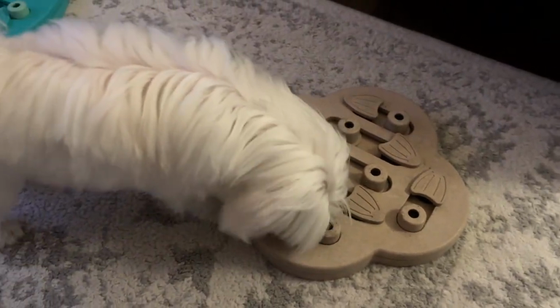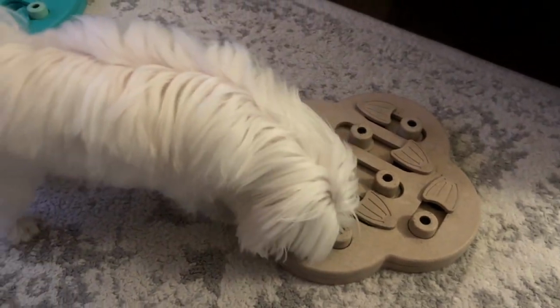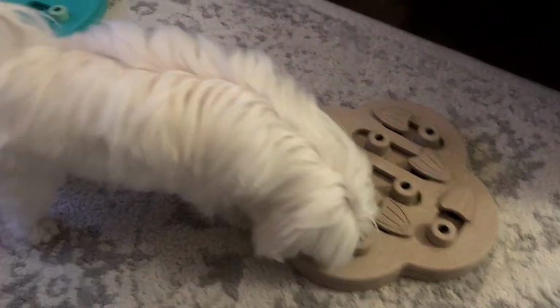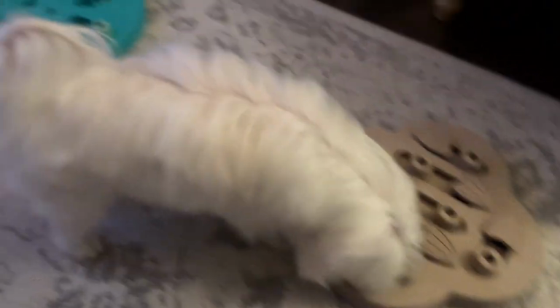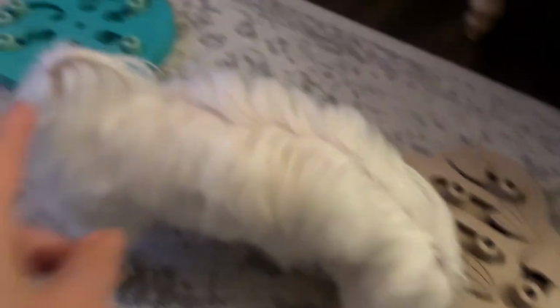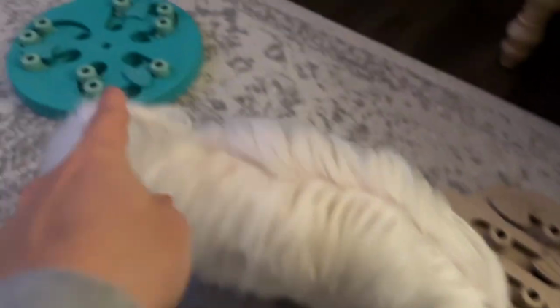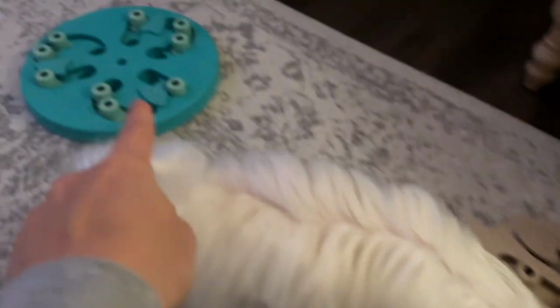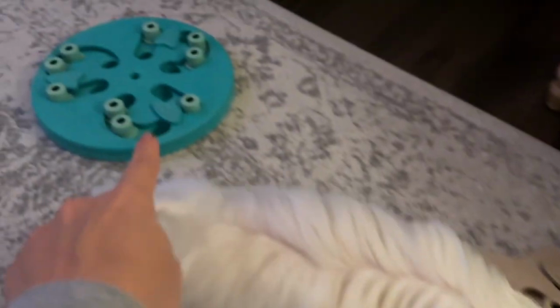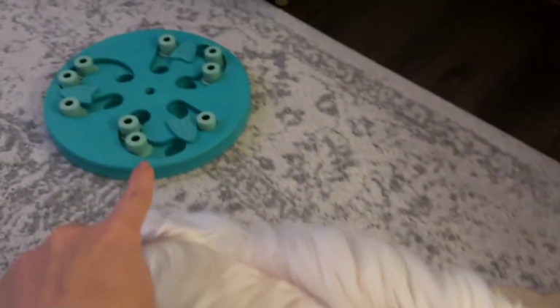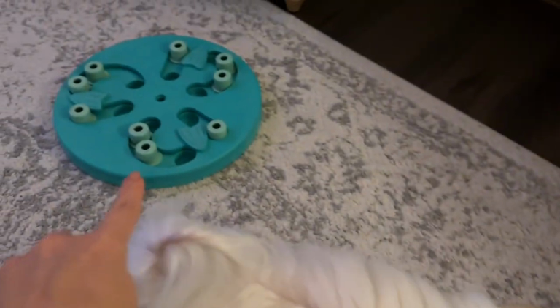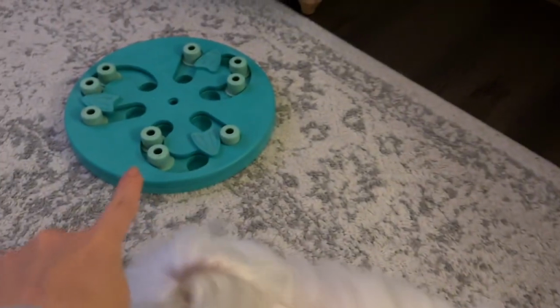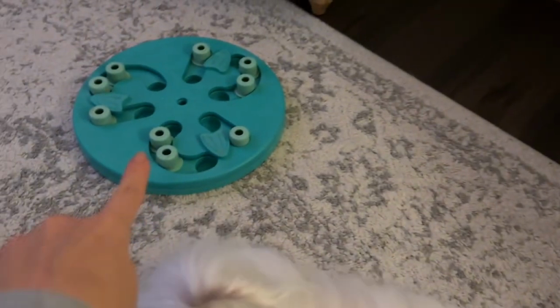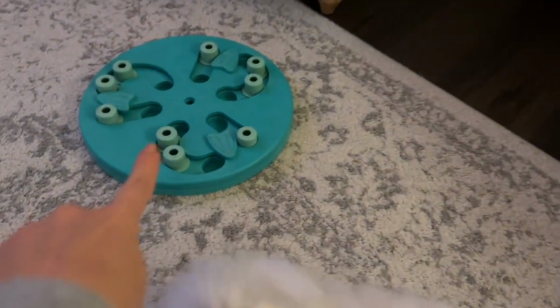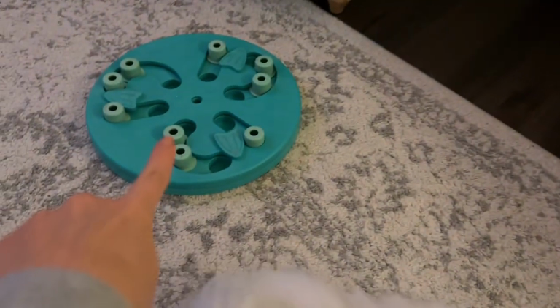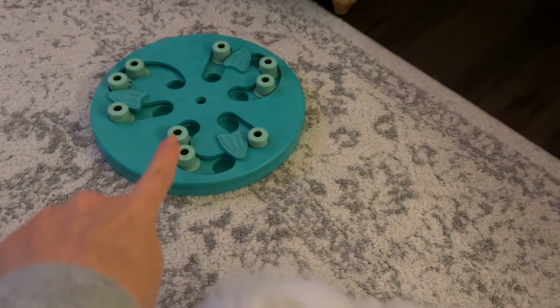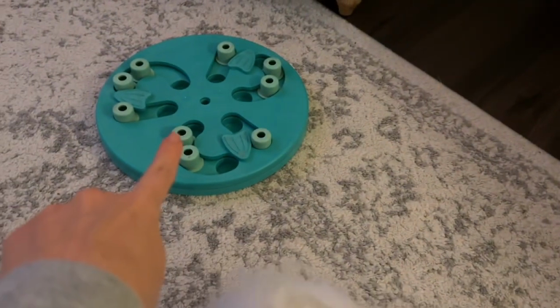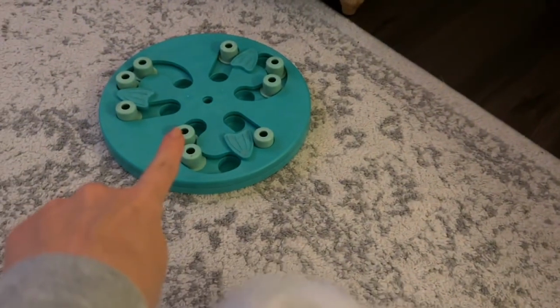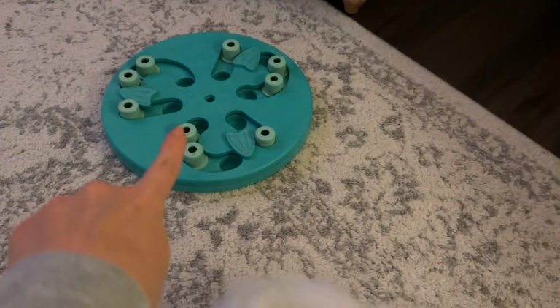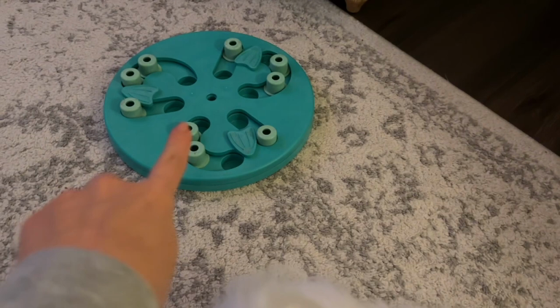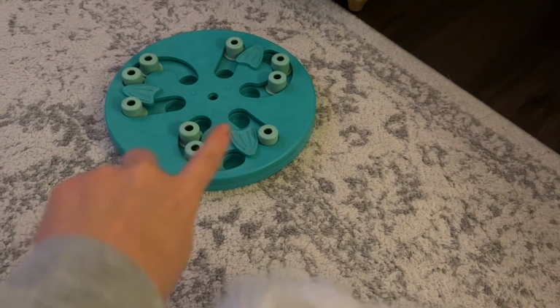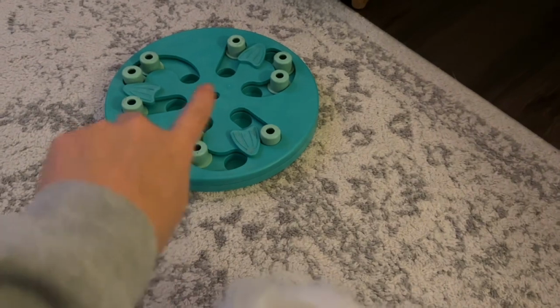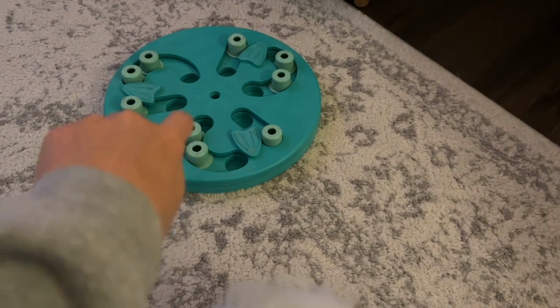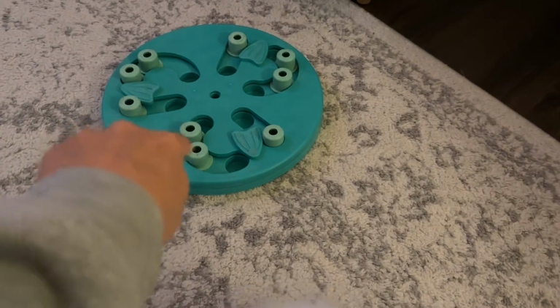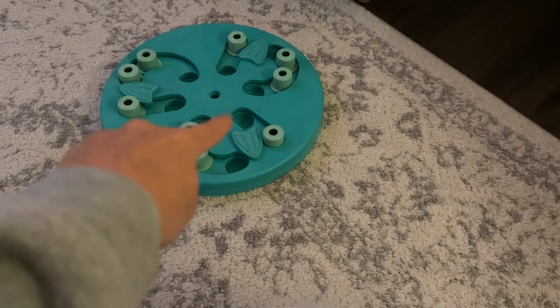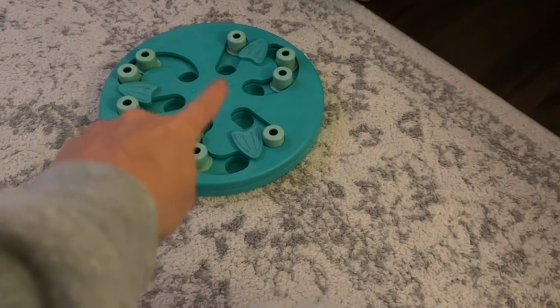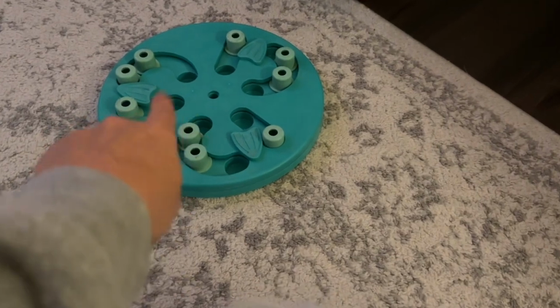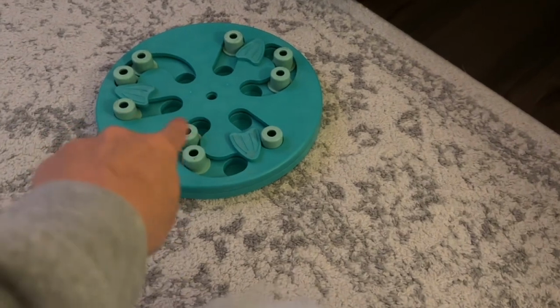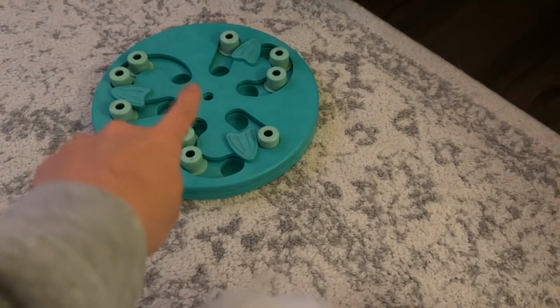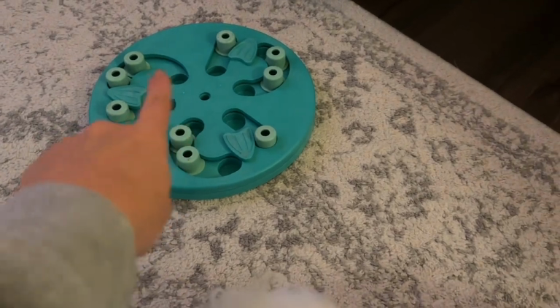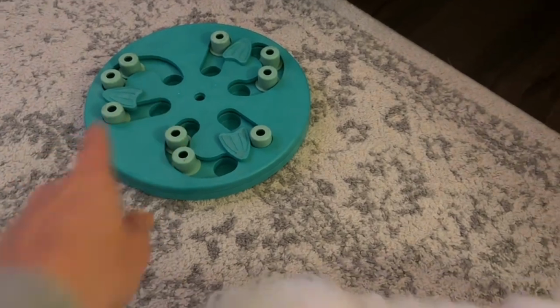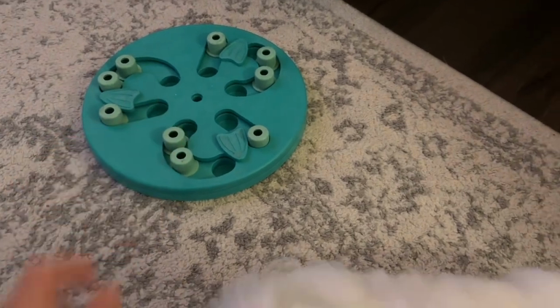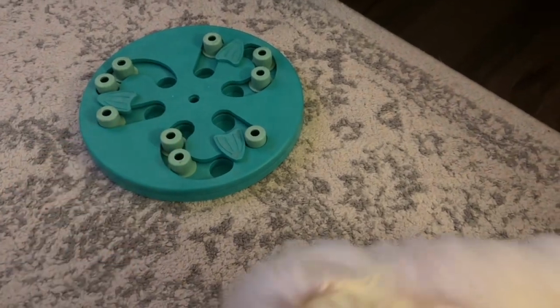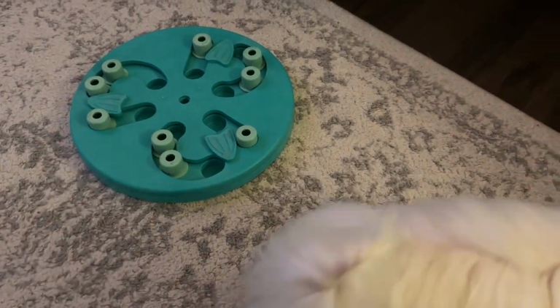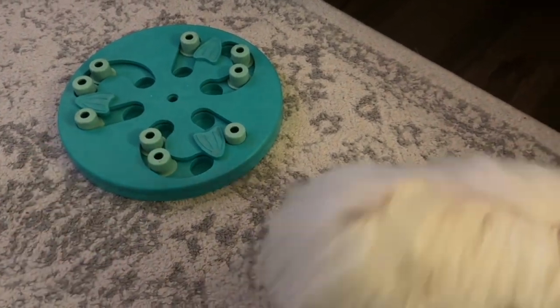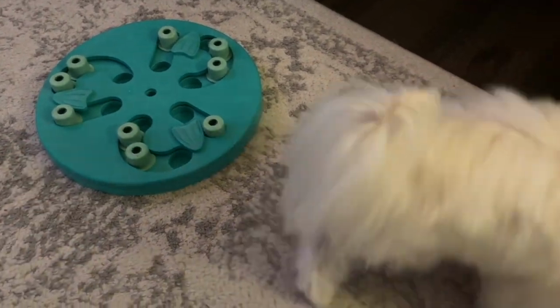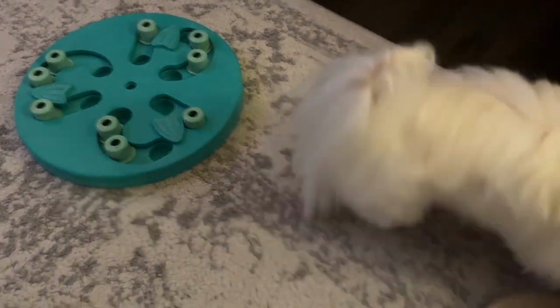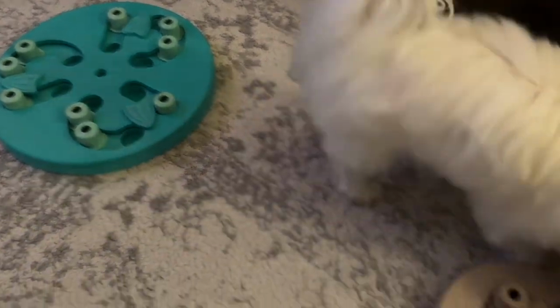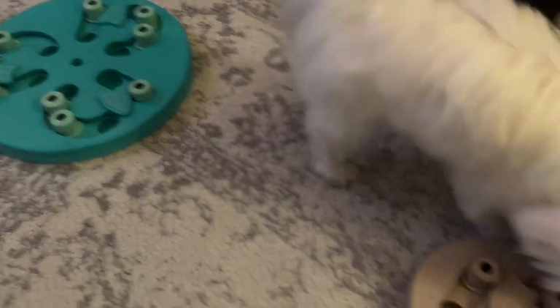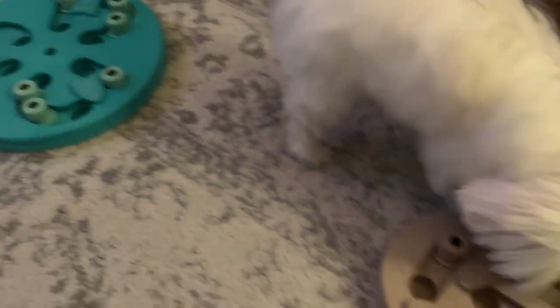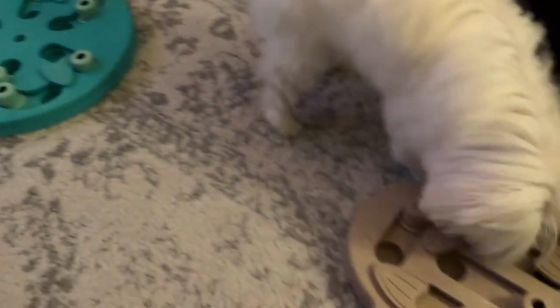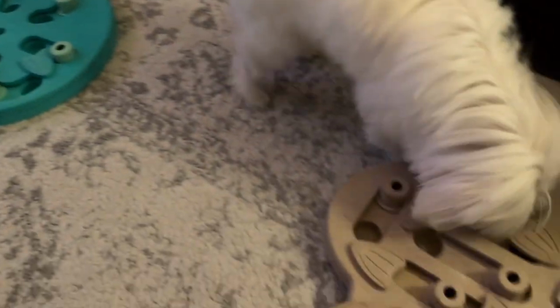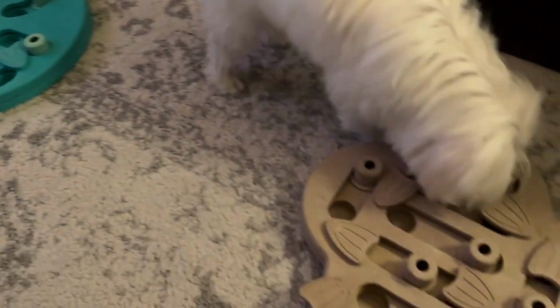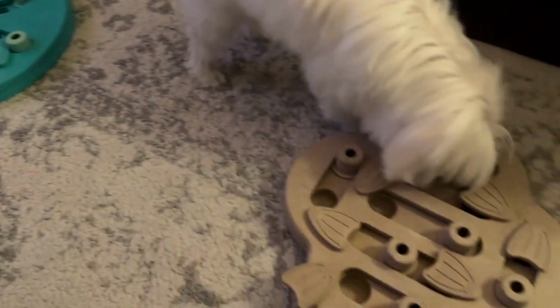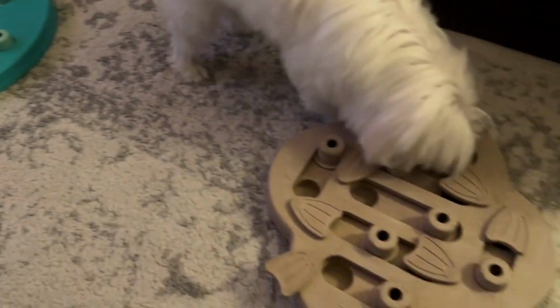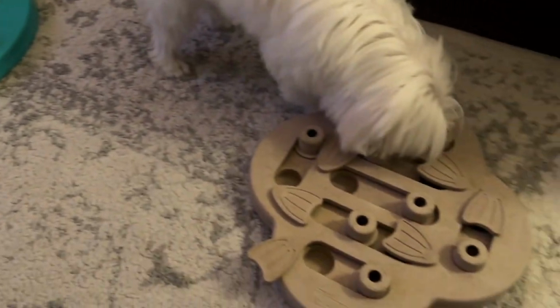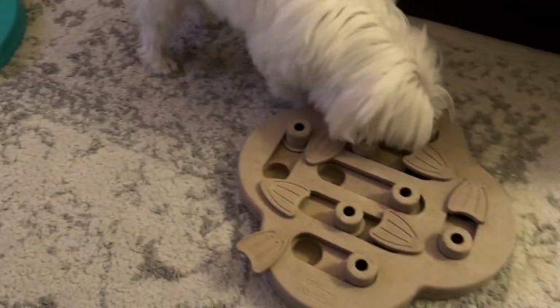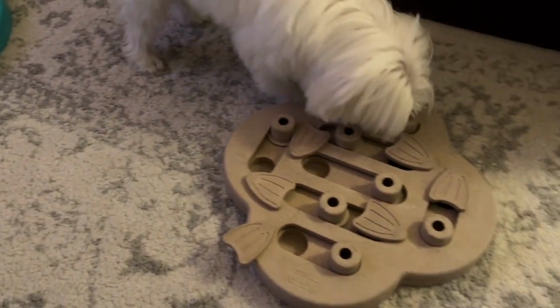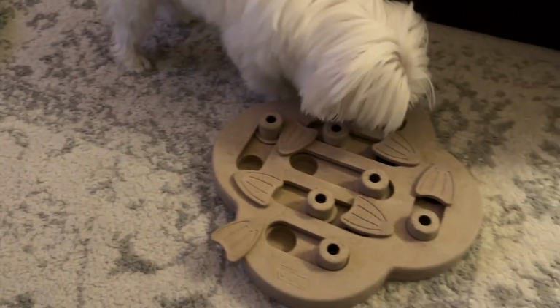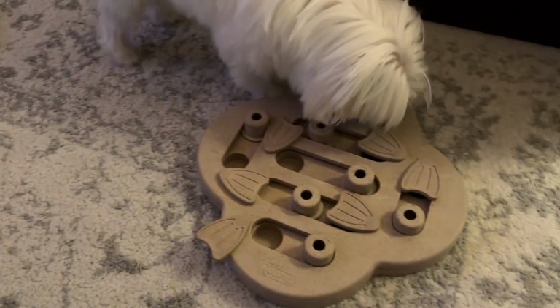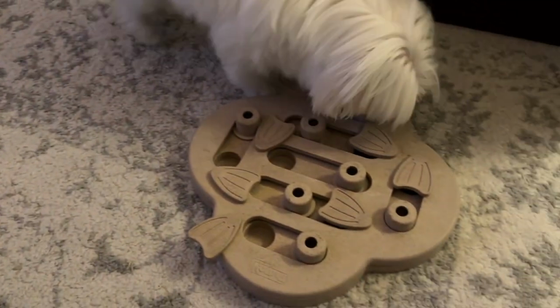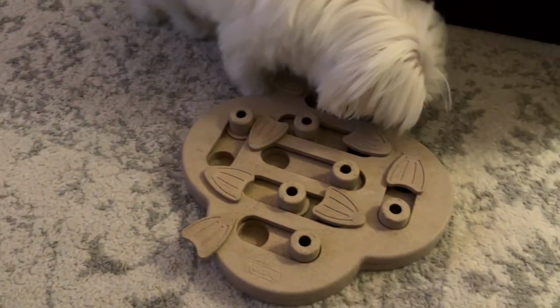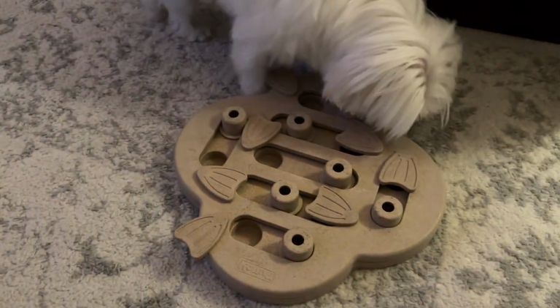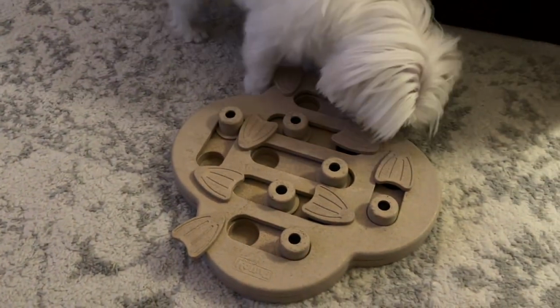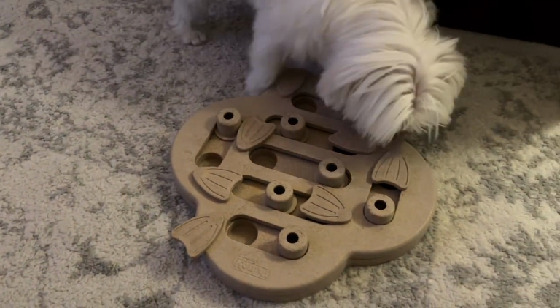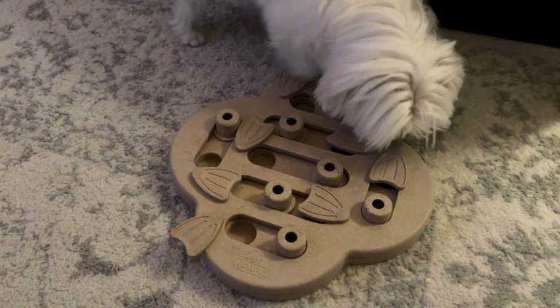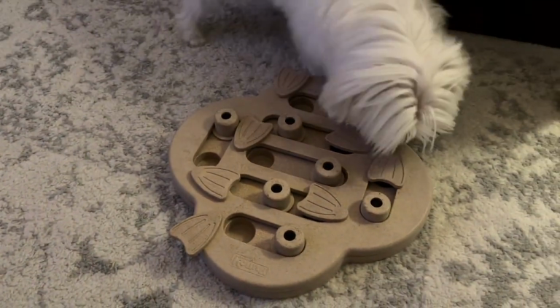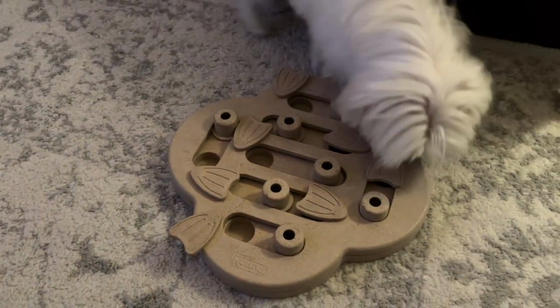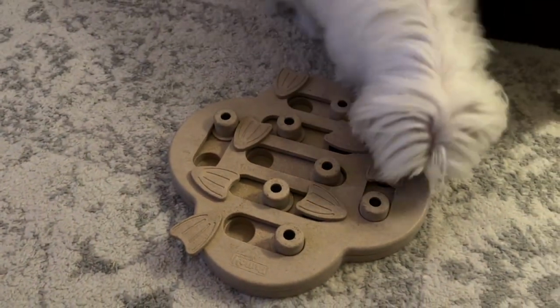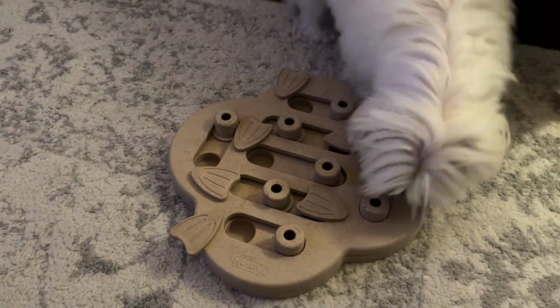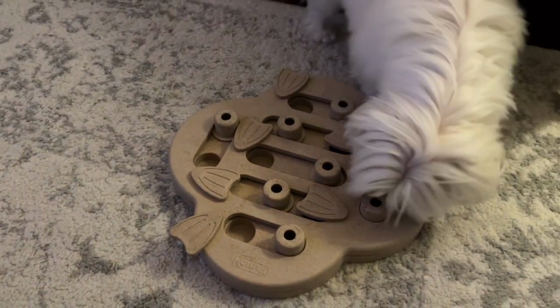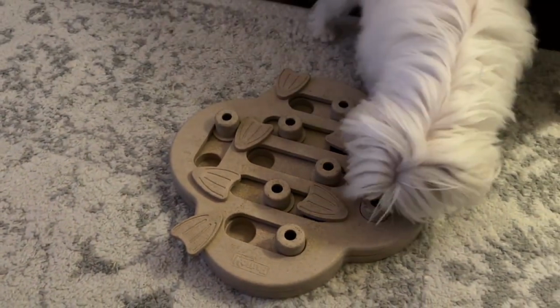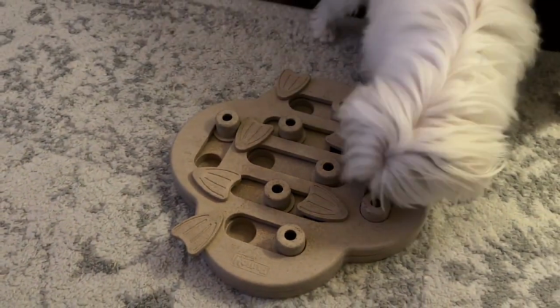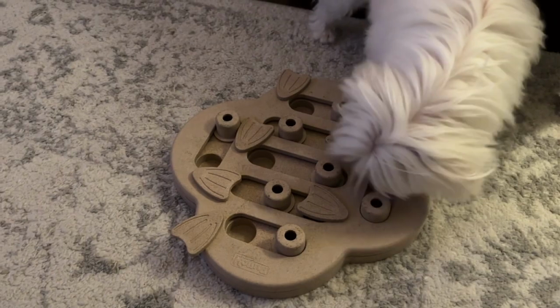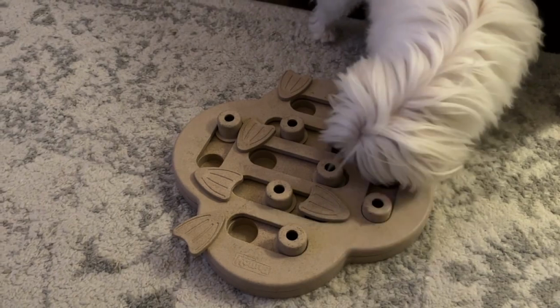We already got him another one too. It has a piece that goes on top, but he loves these things.